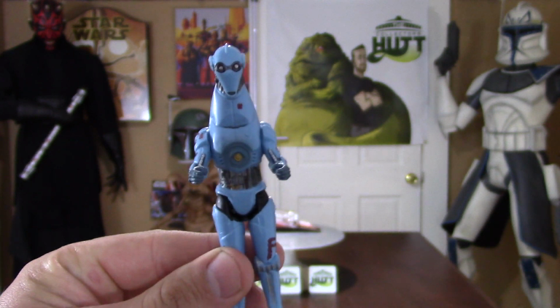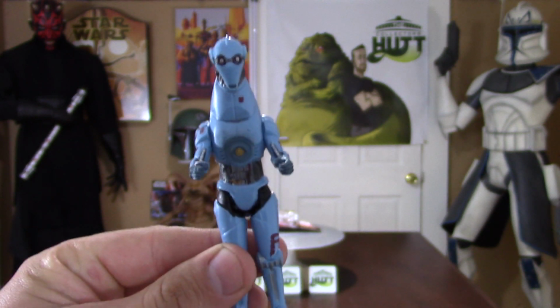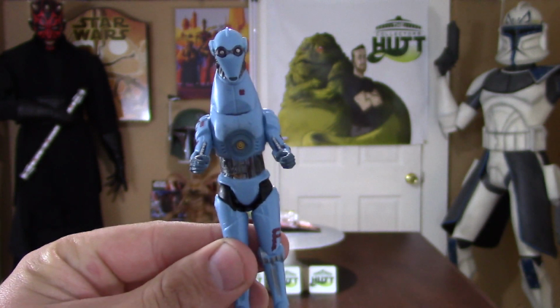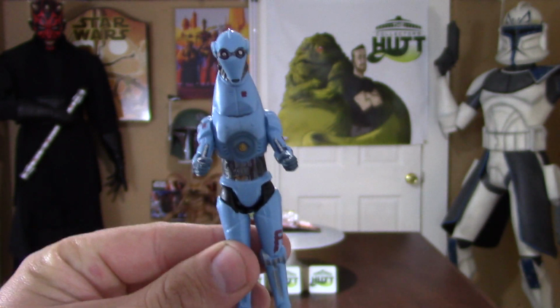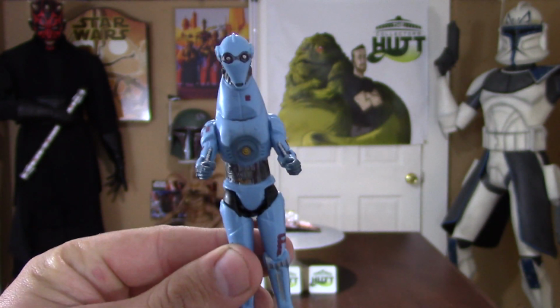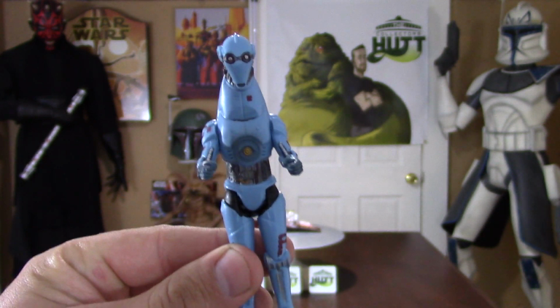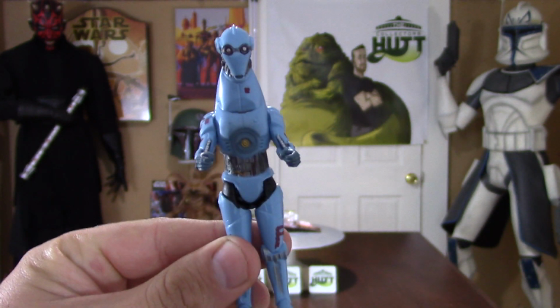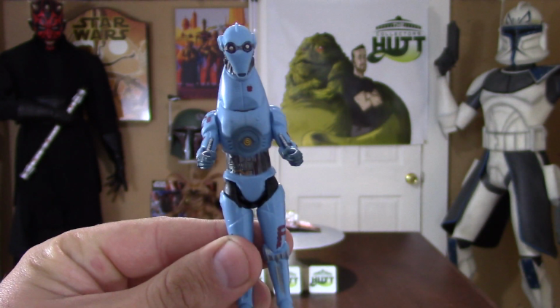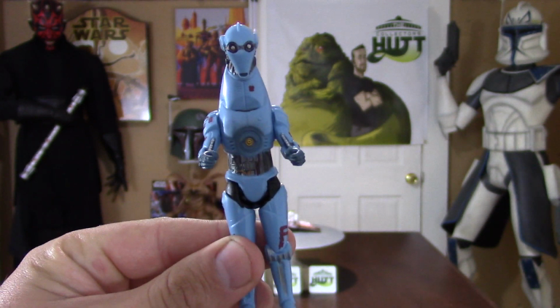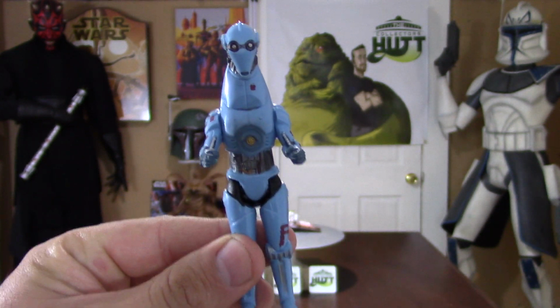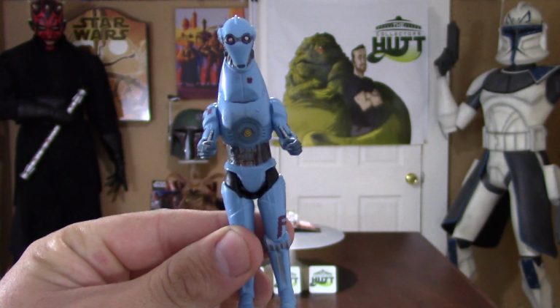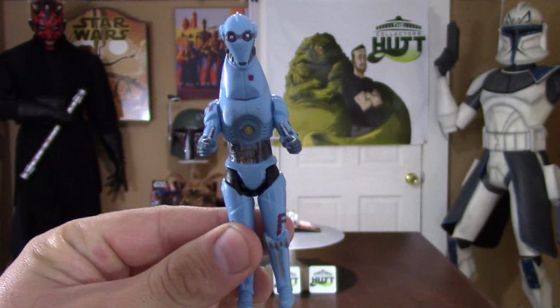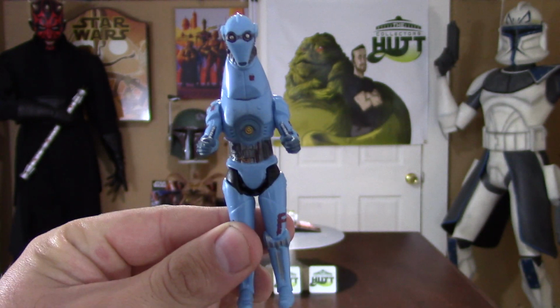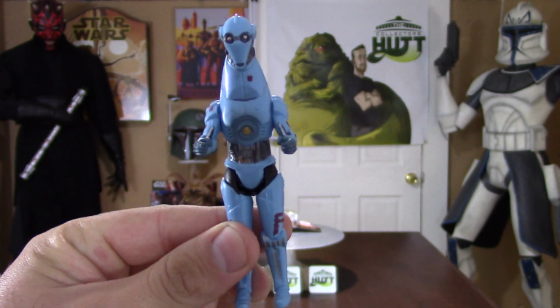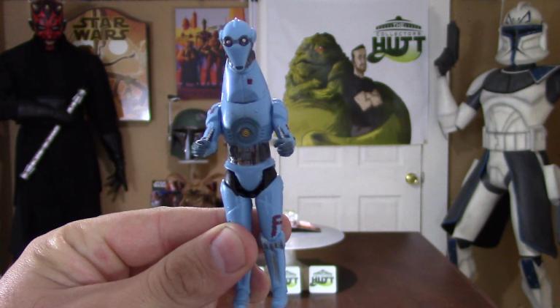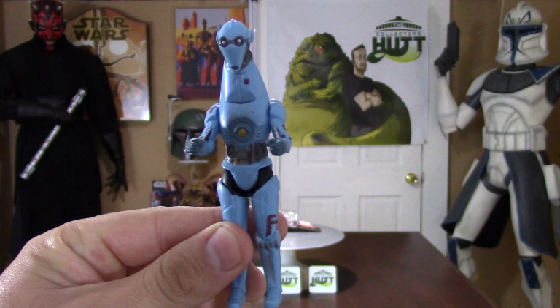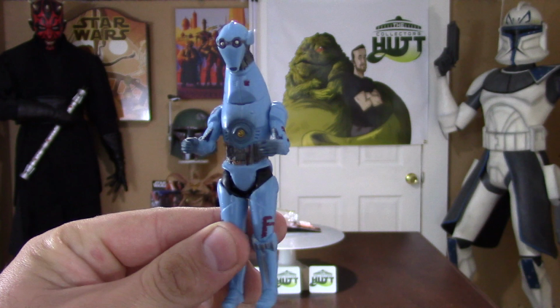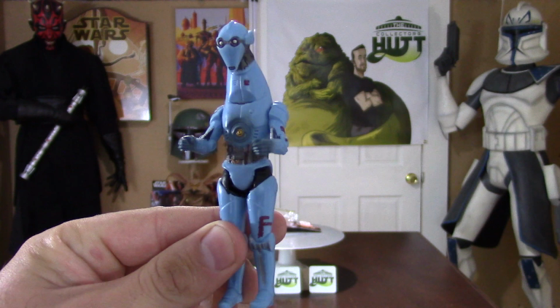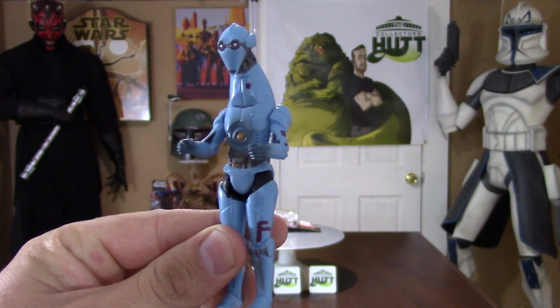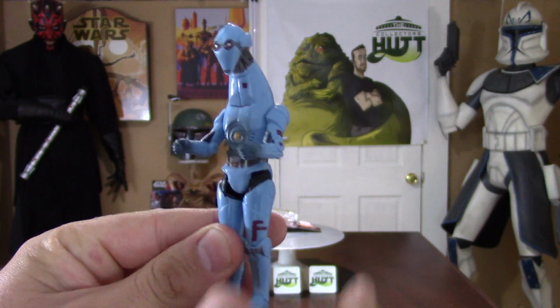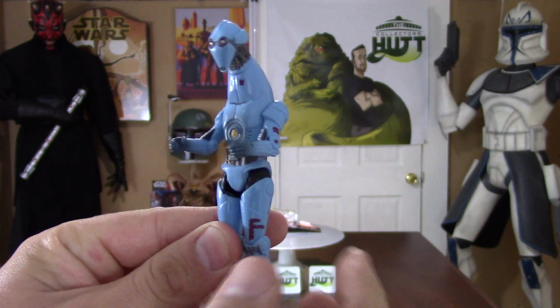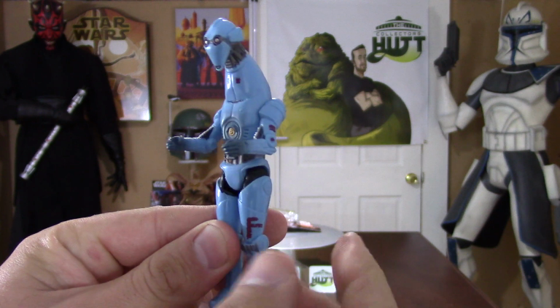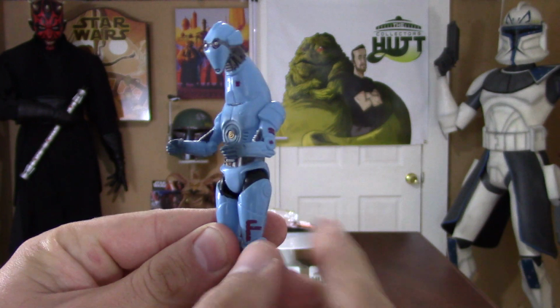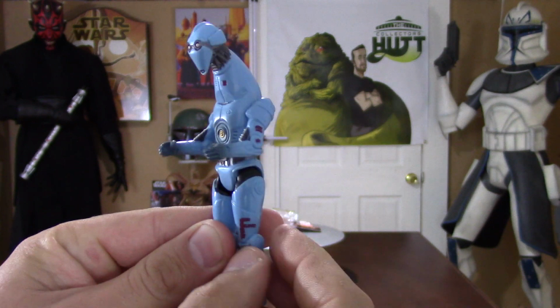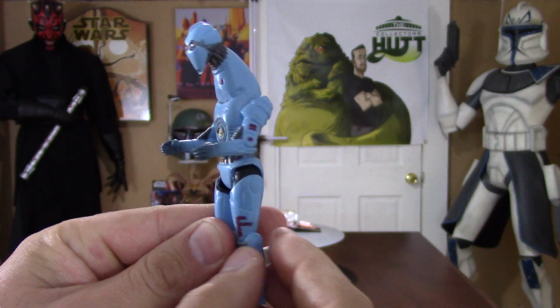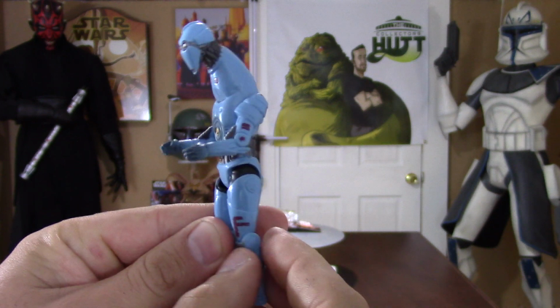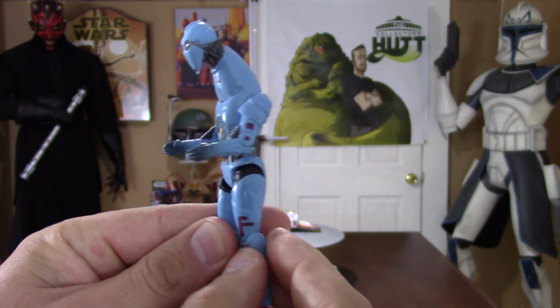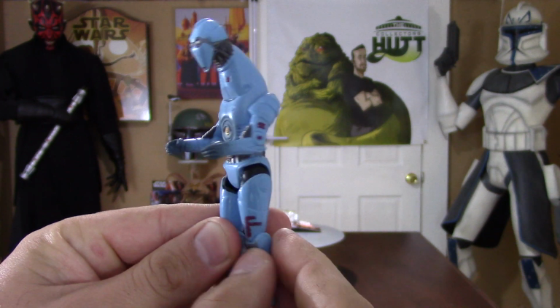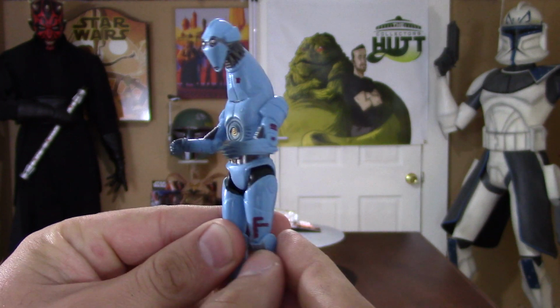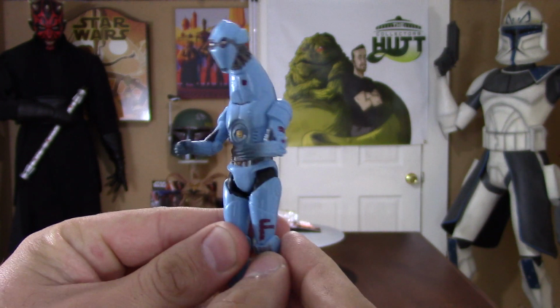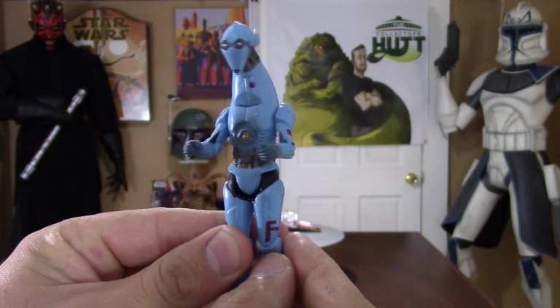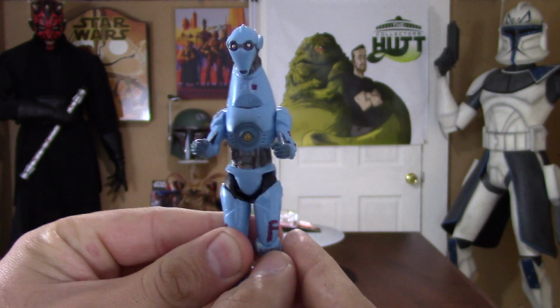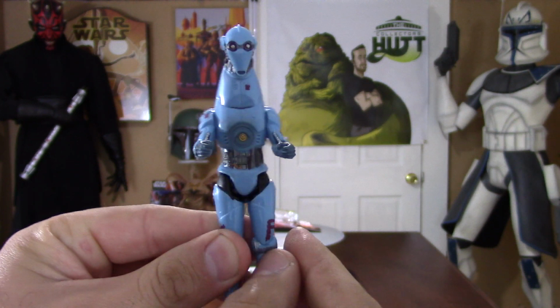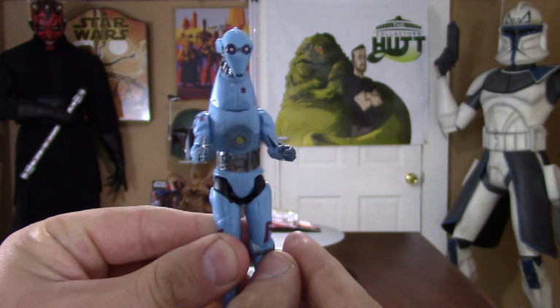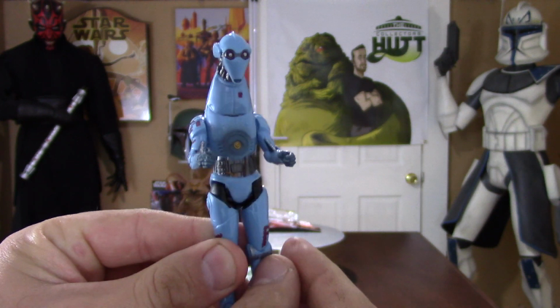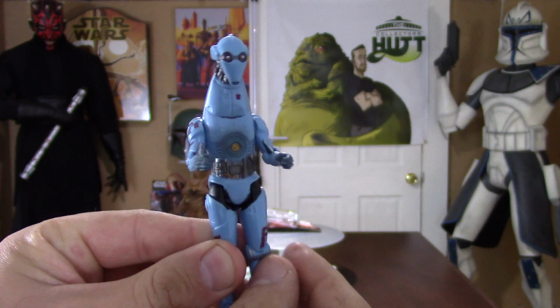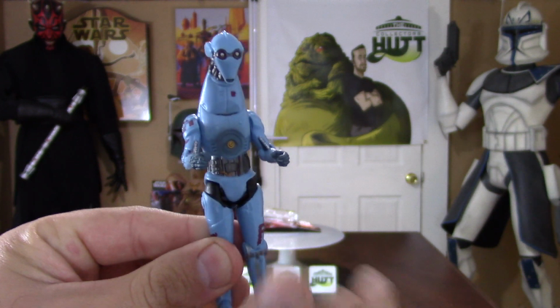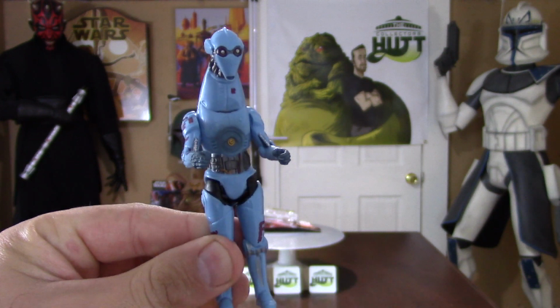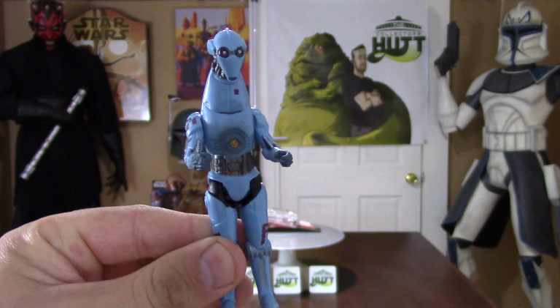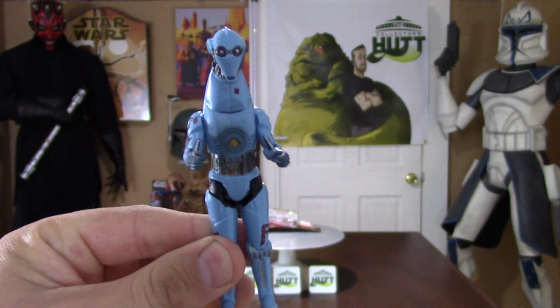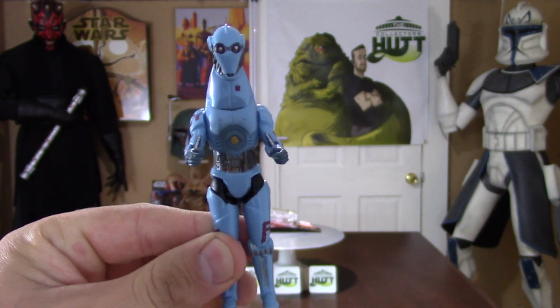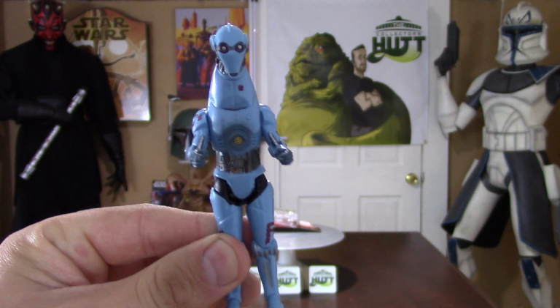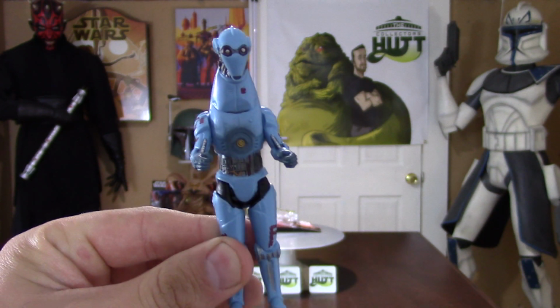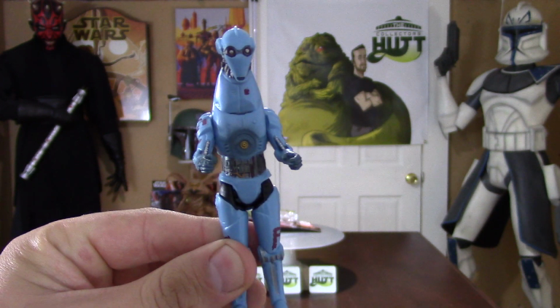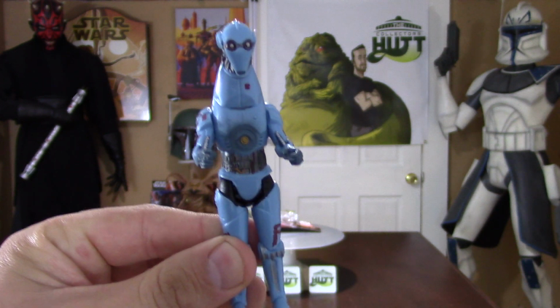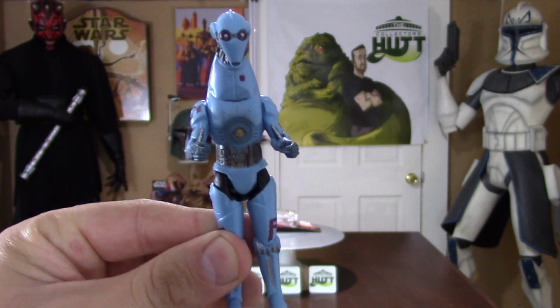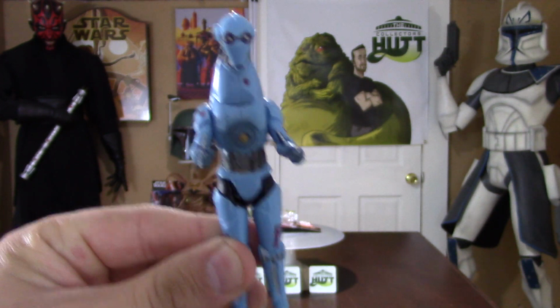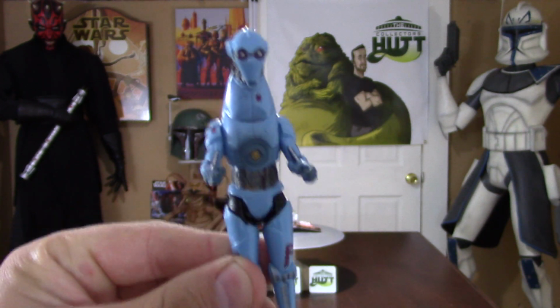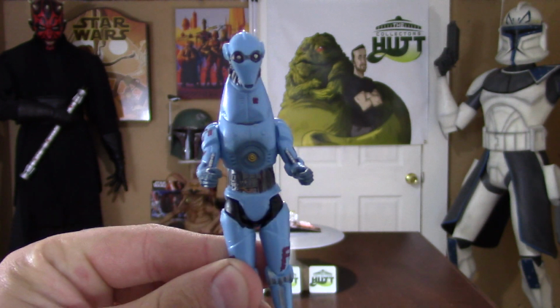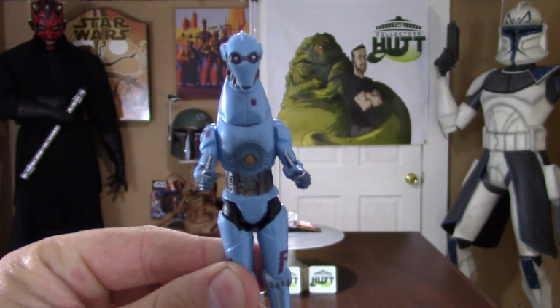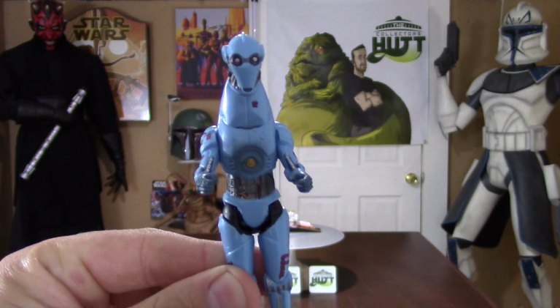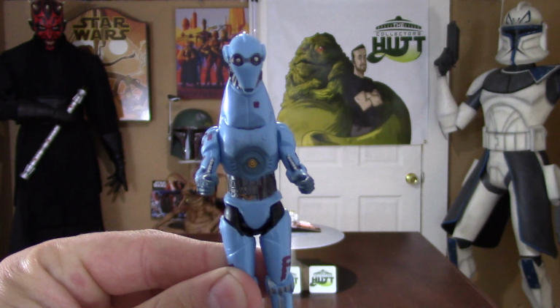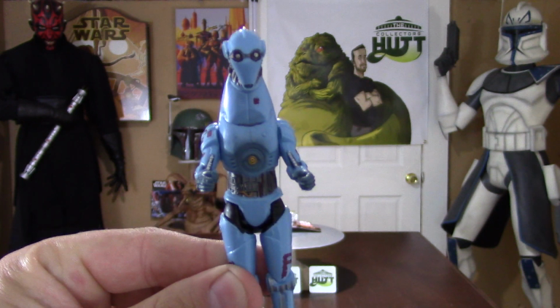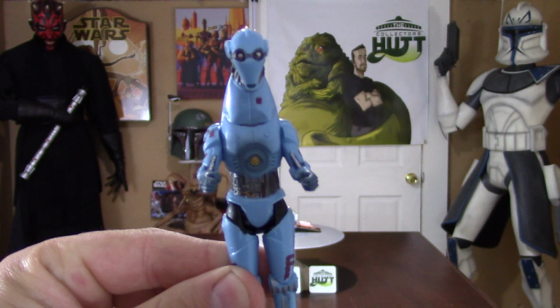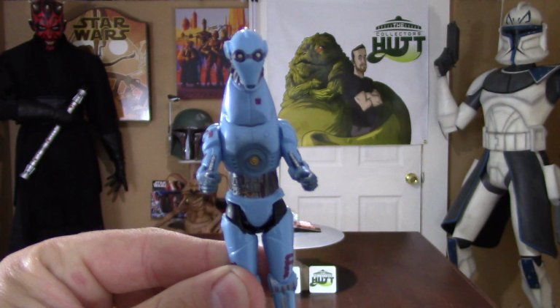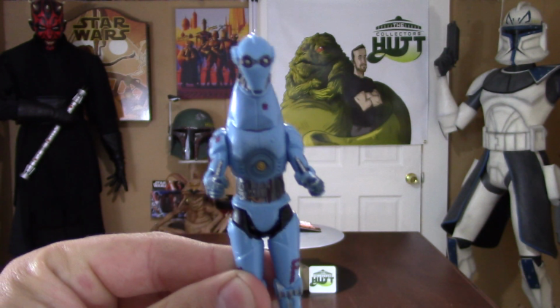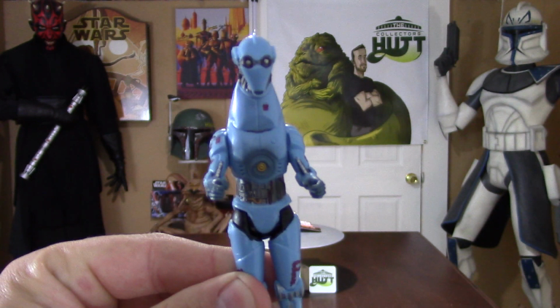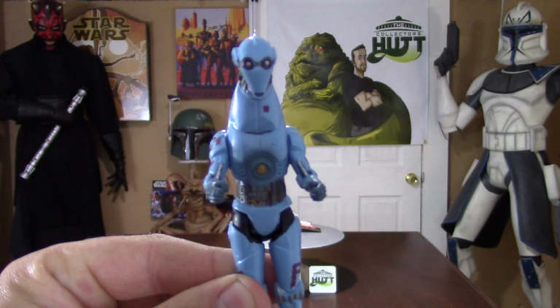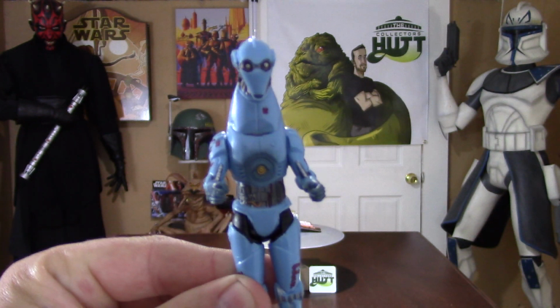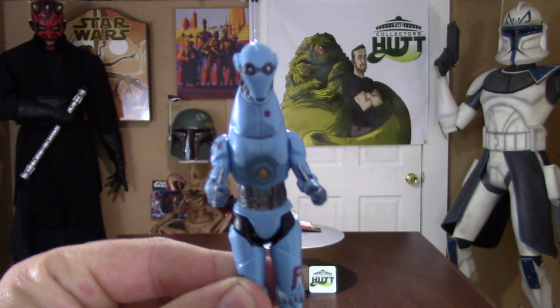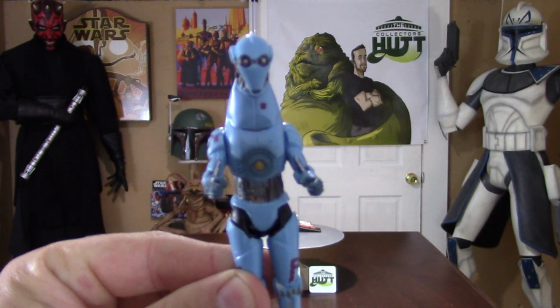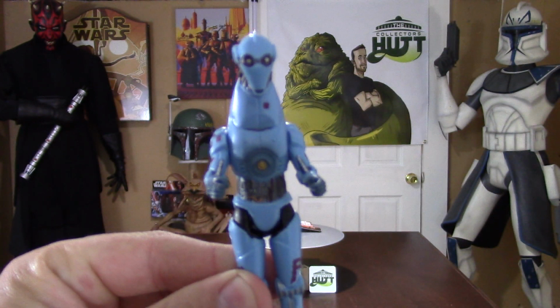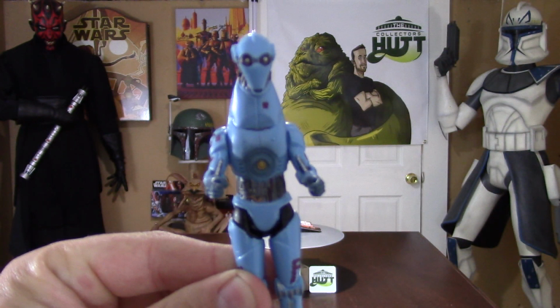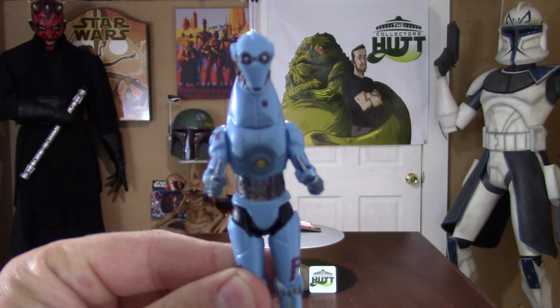I think it's really cool. You get a protocol droid with this cool head — just an overall great figure.